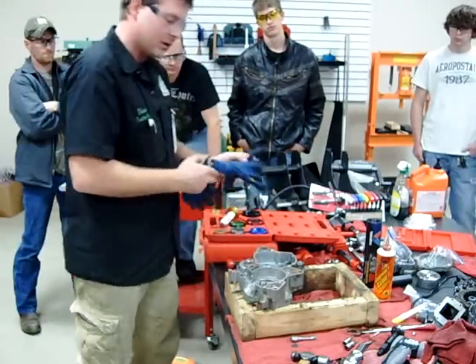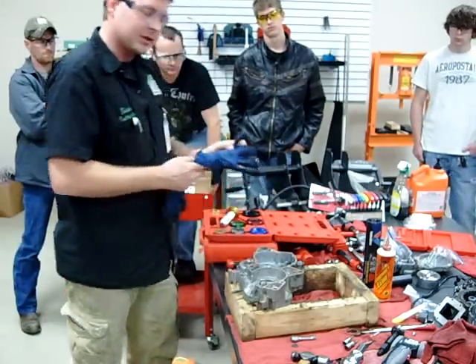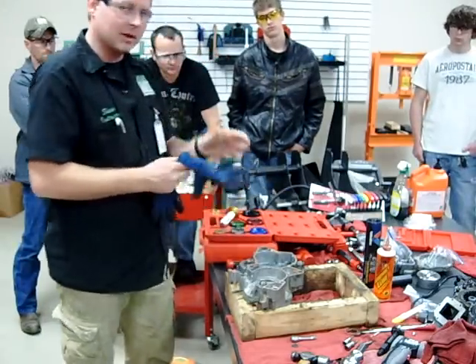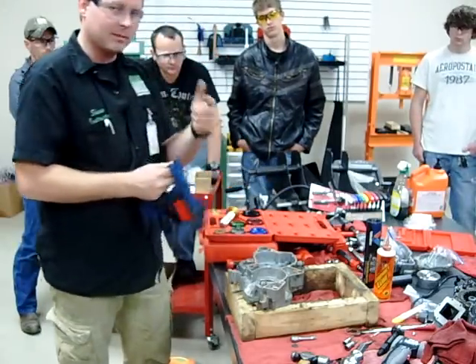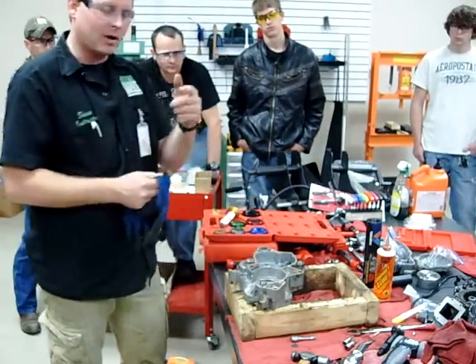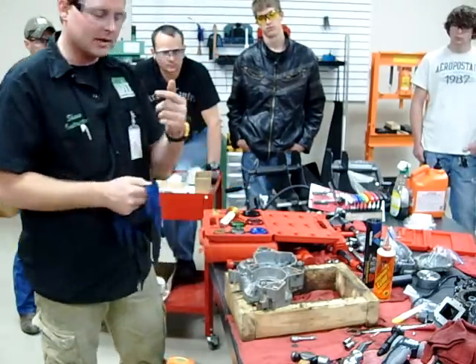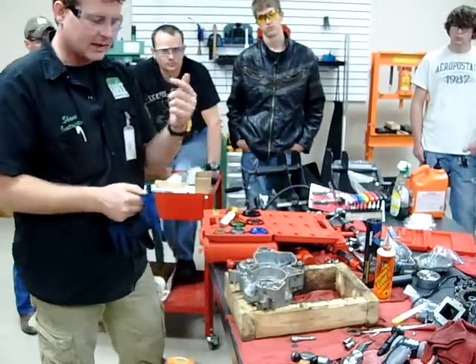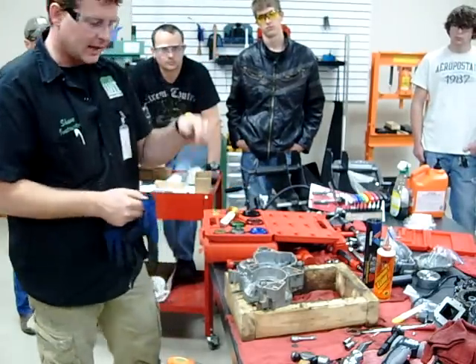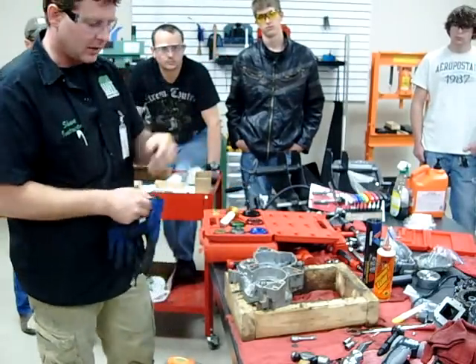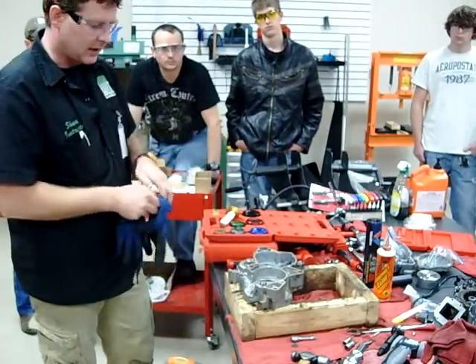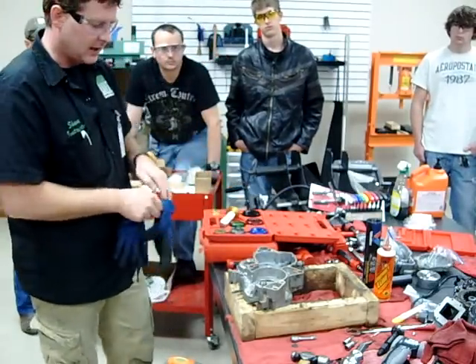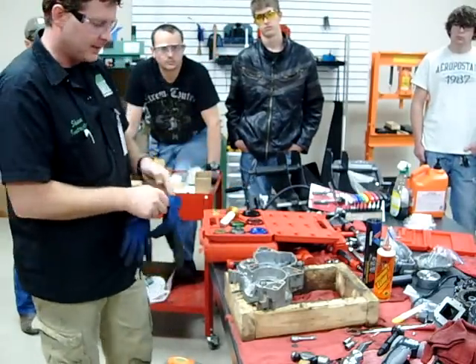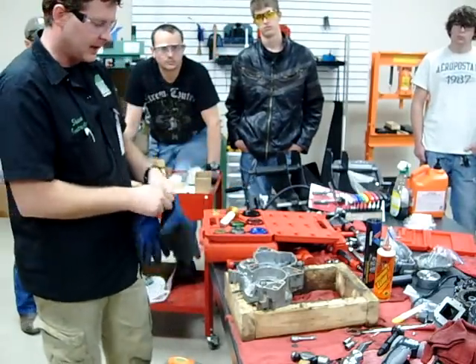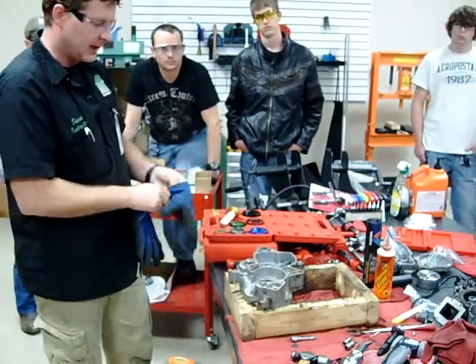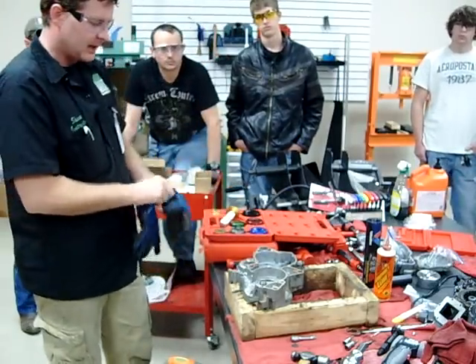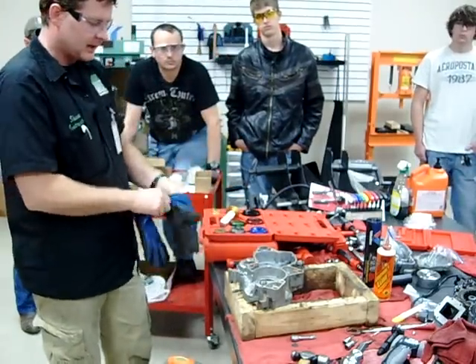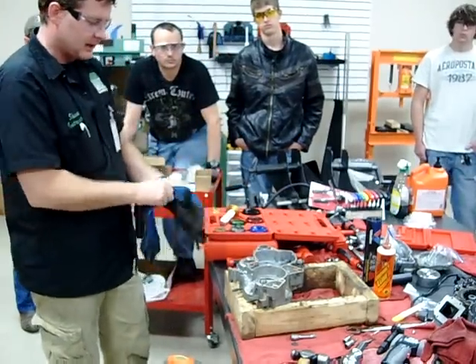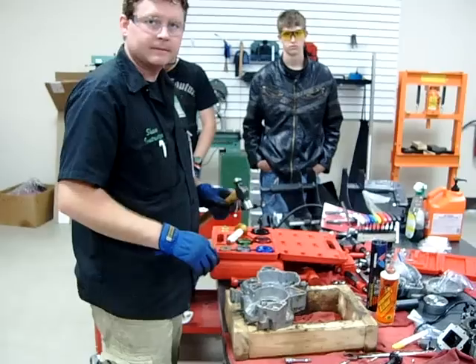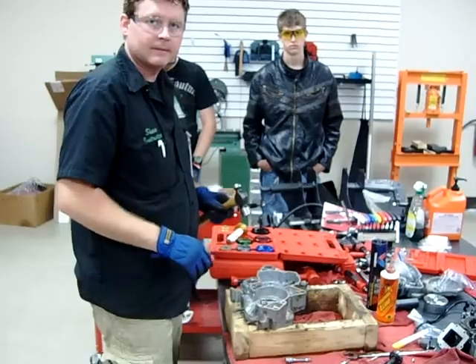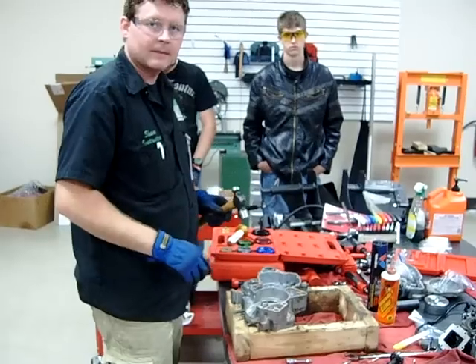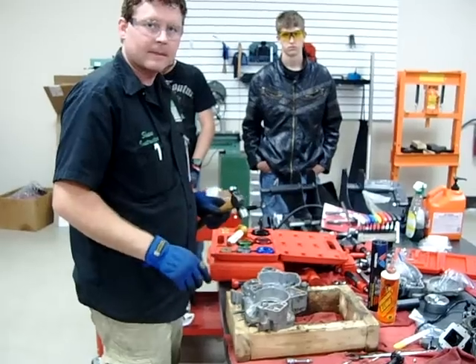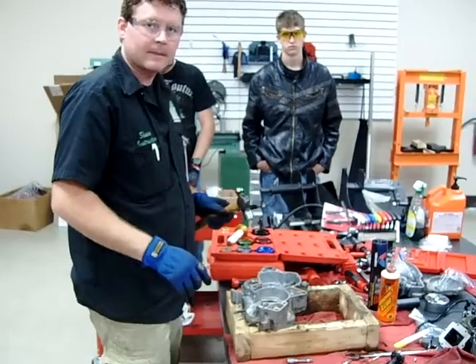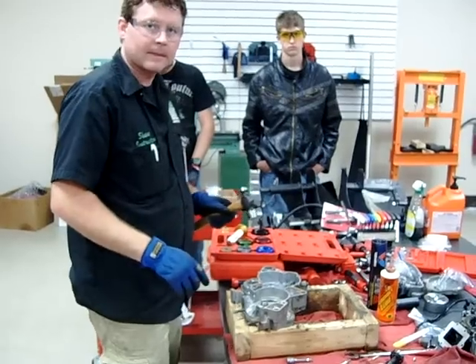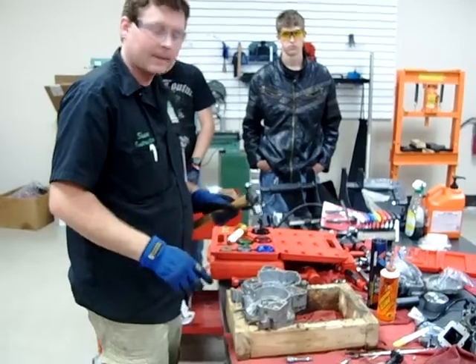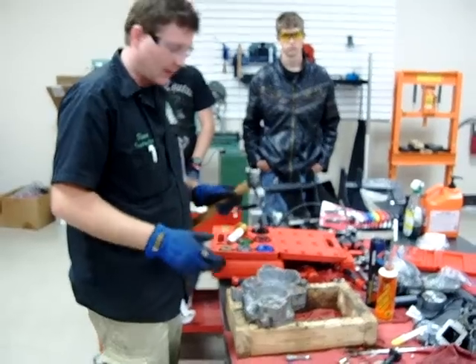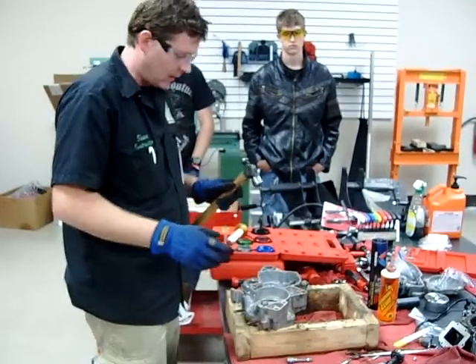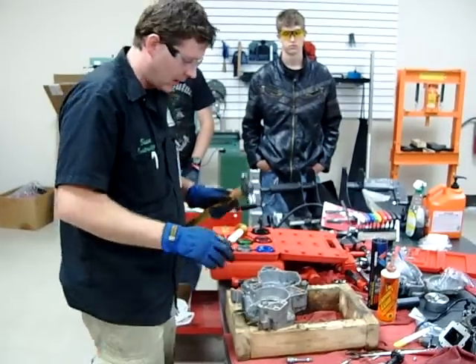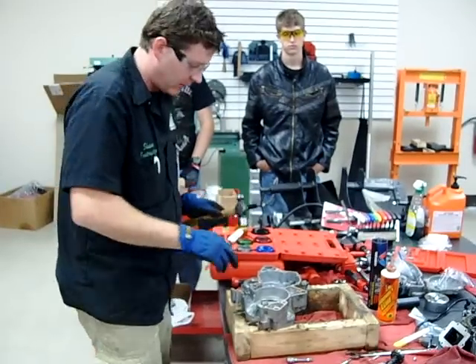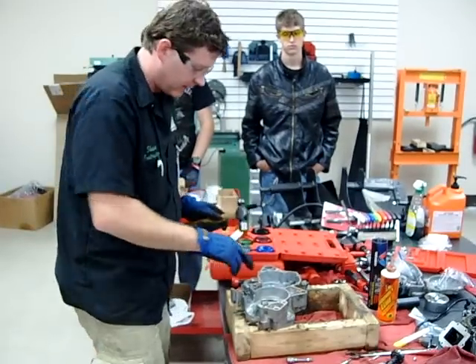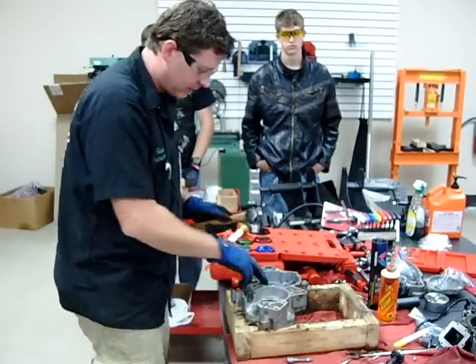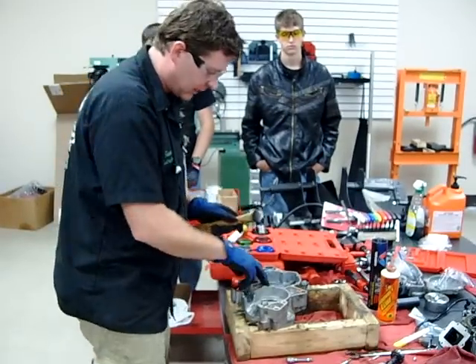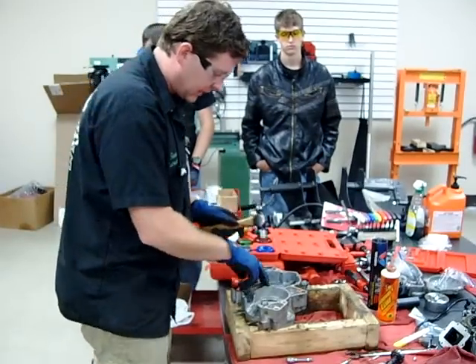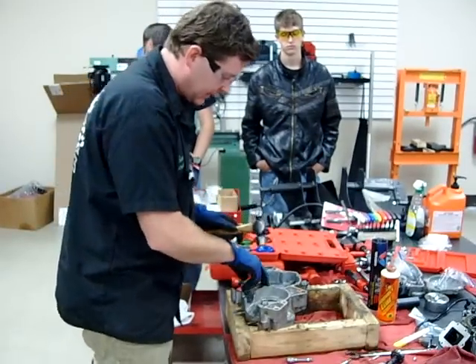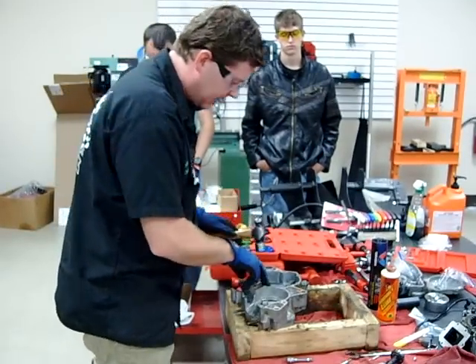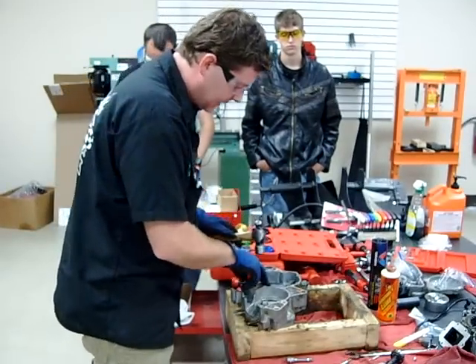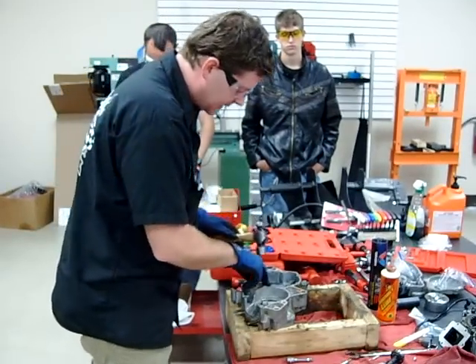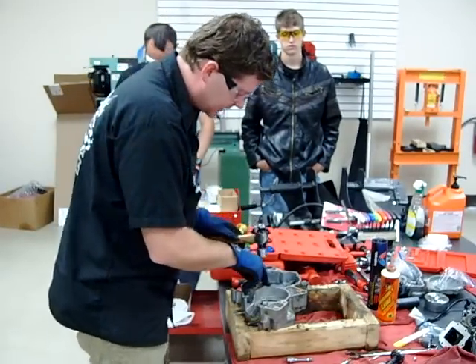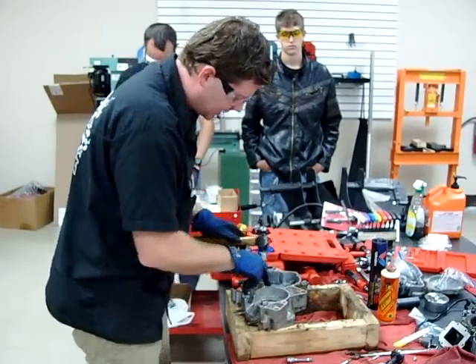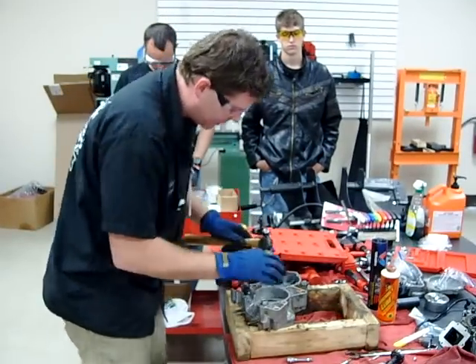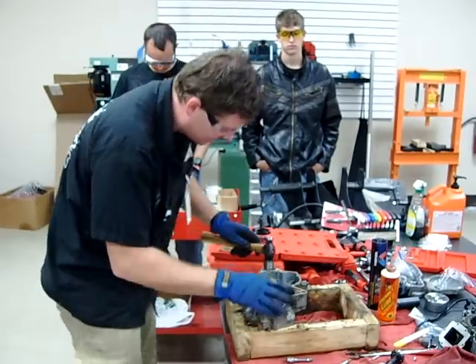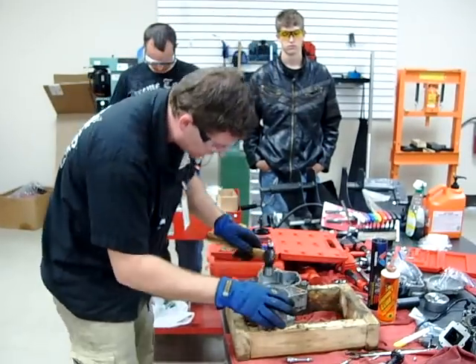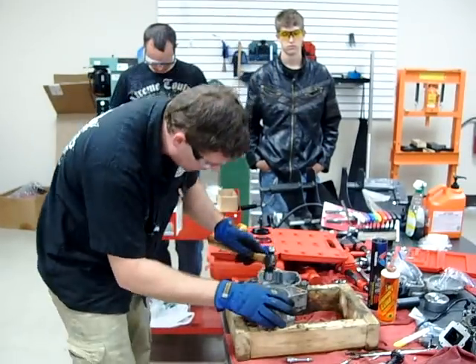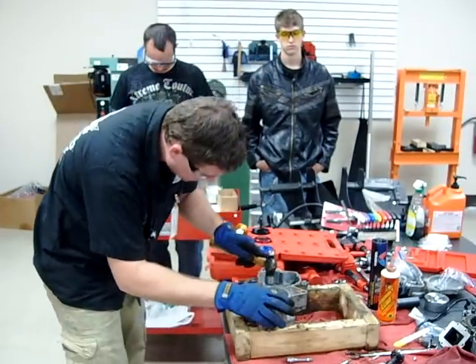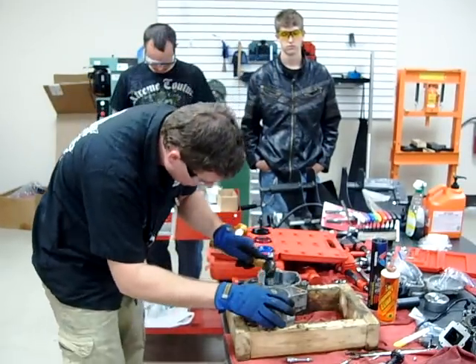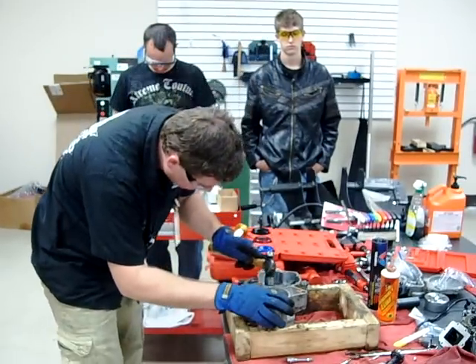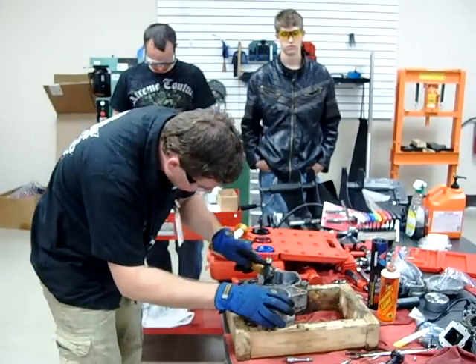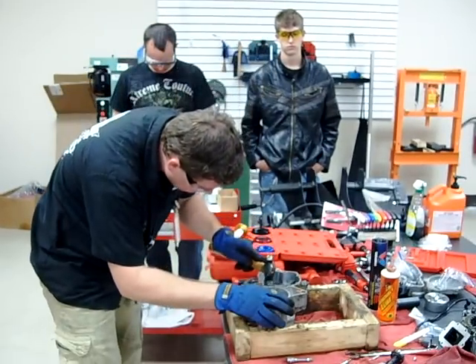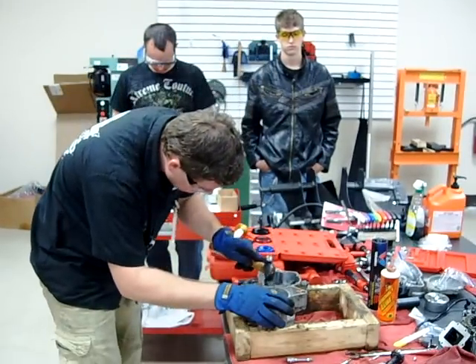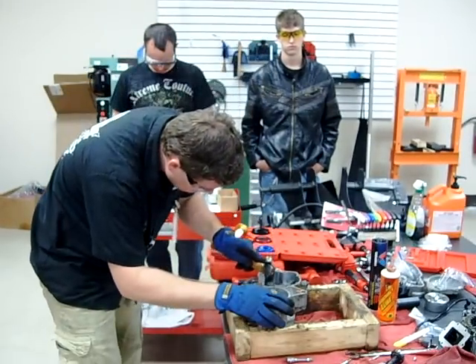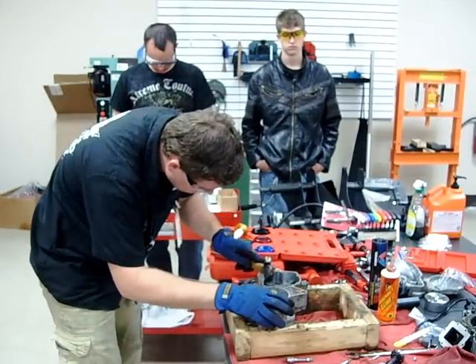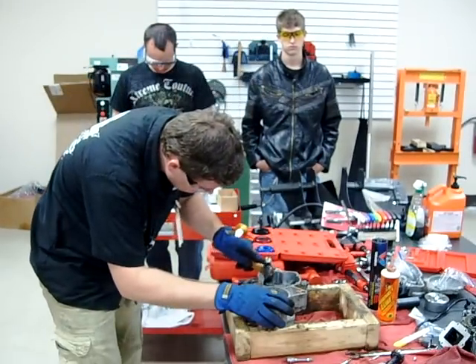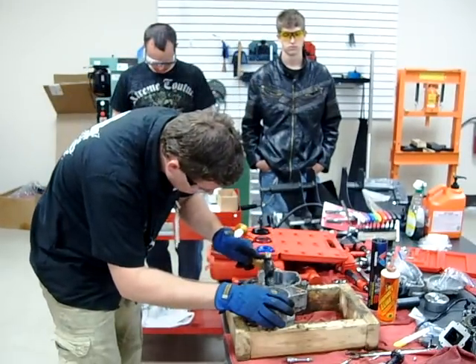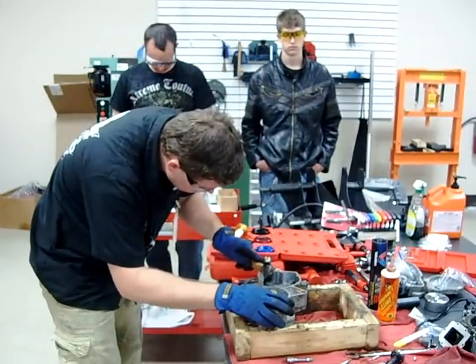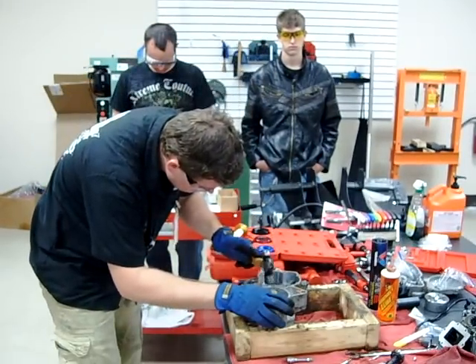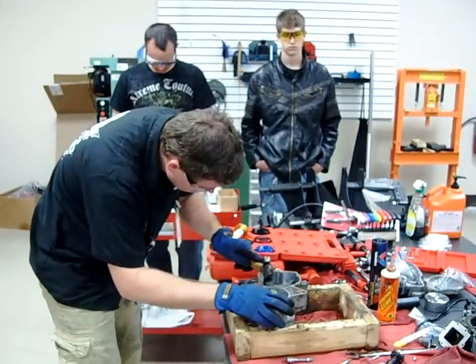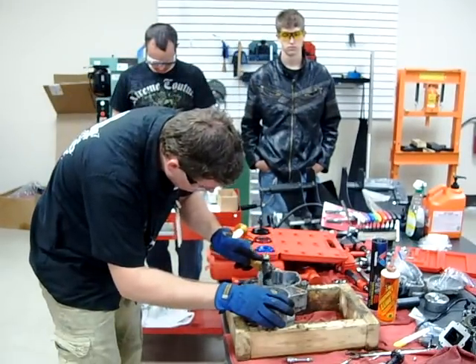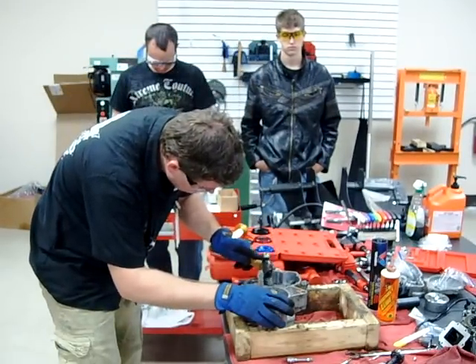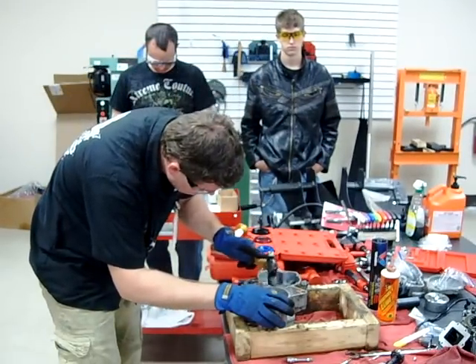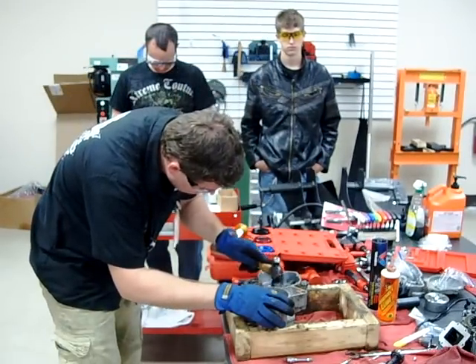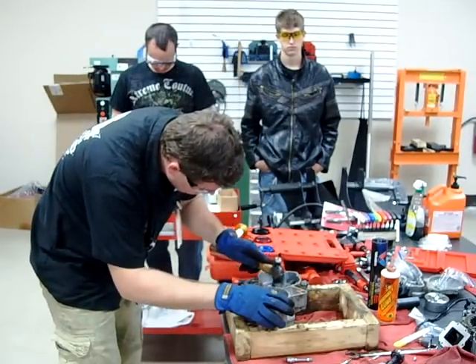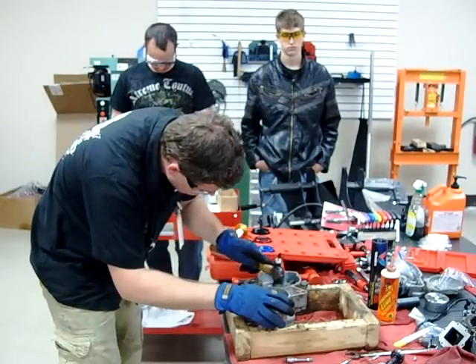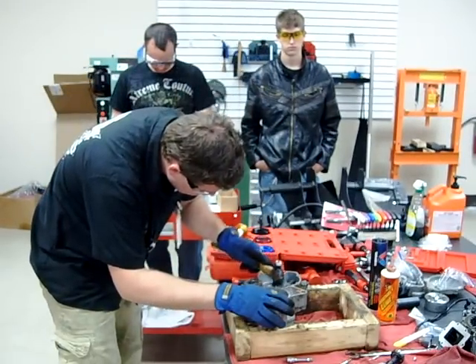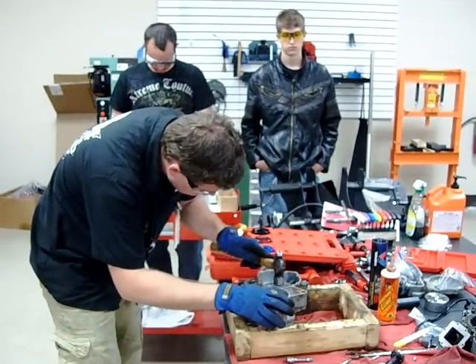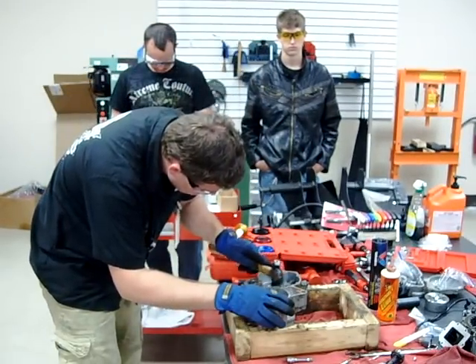Go ahead and pause that and I'll heat up the case. All right, we went ahead and heated this up pretty good. I'm going to lightly start to seat this.